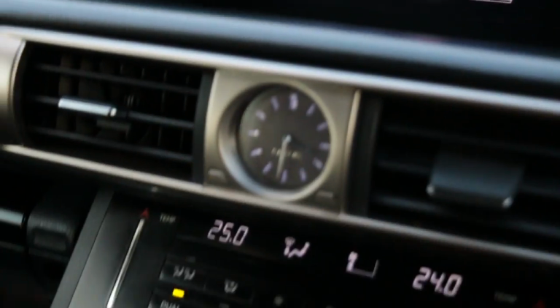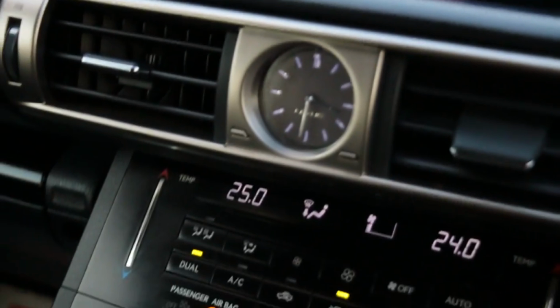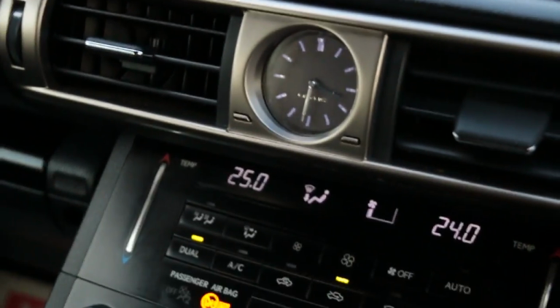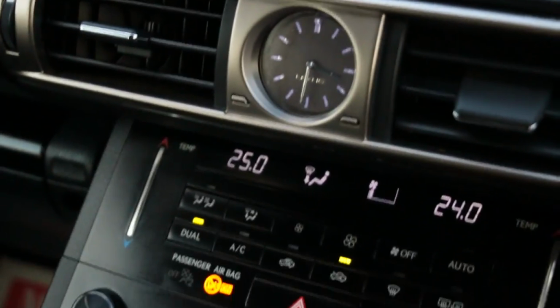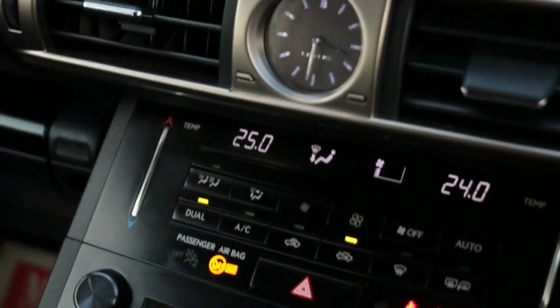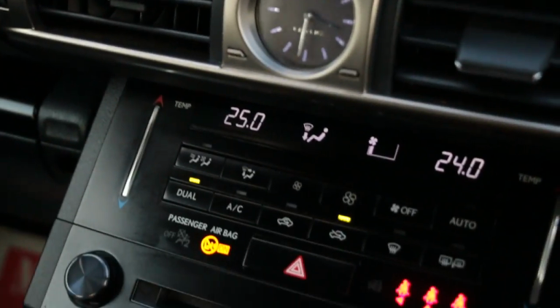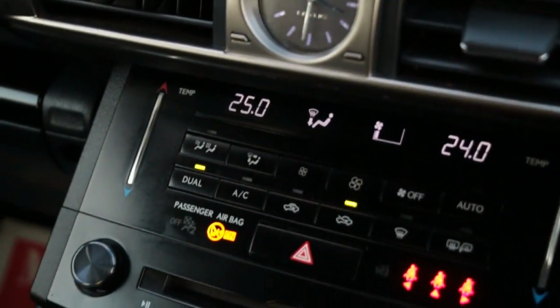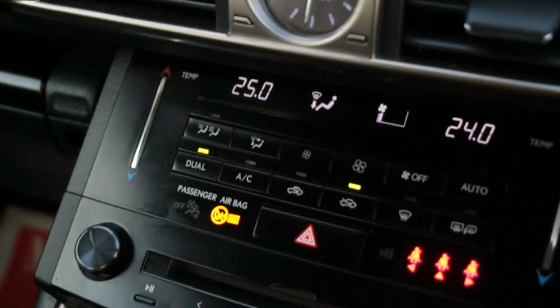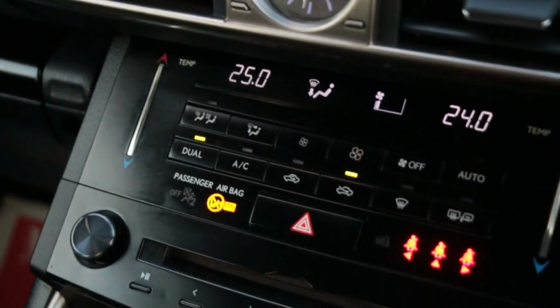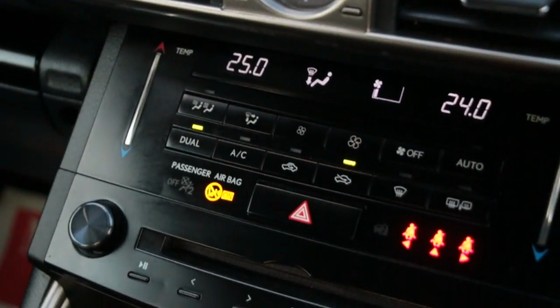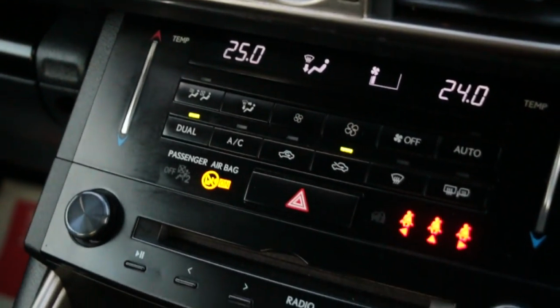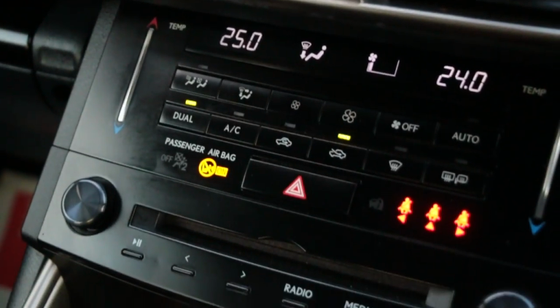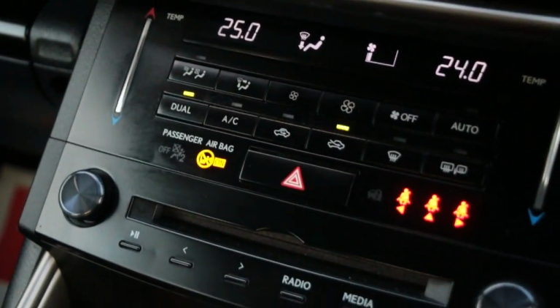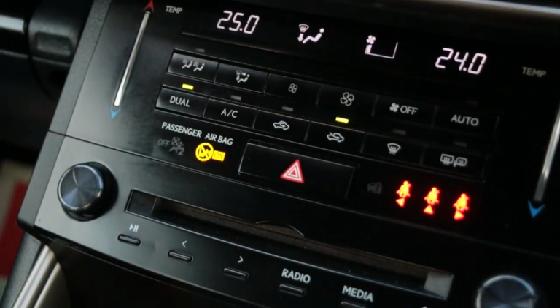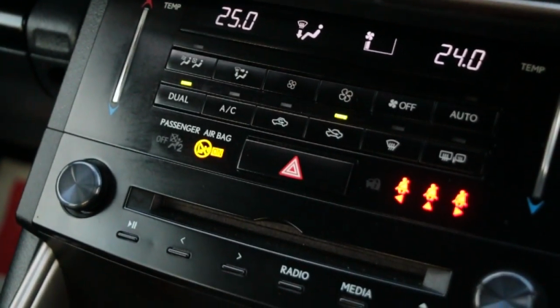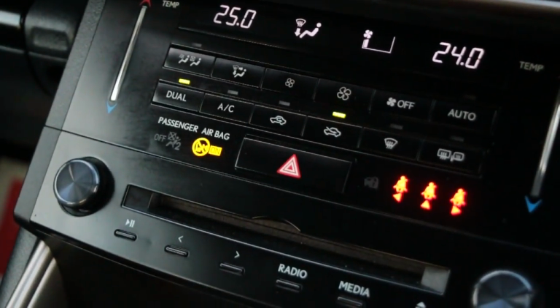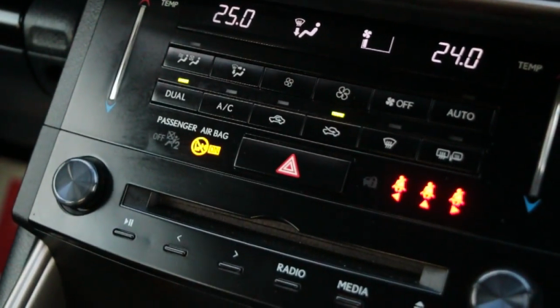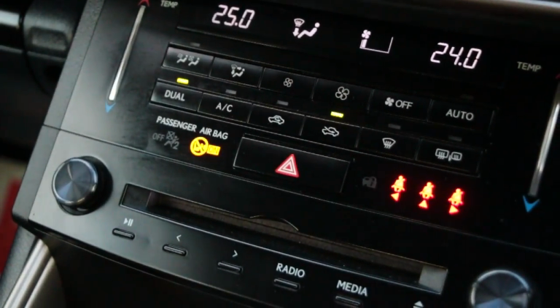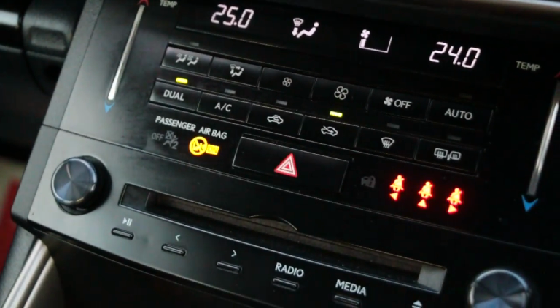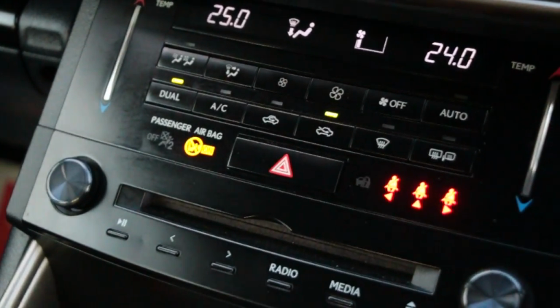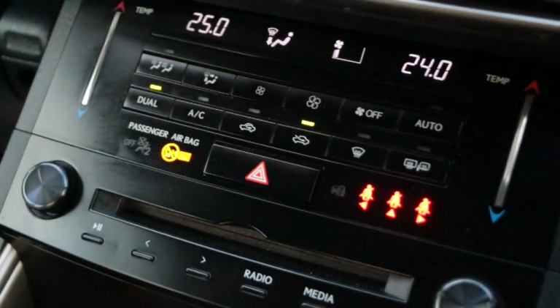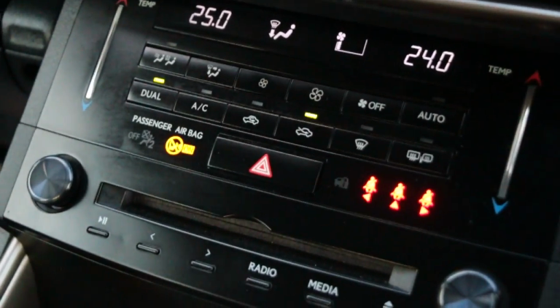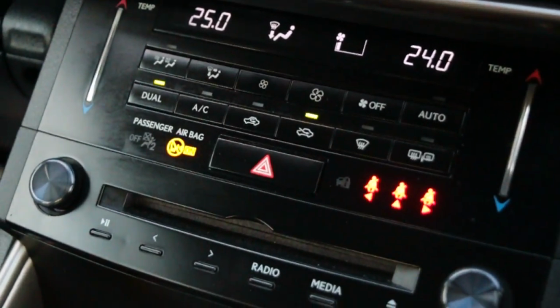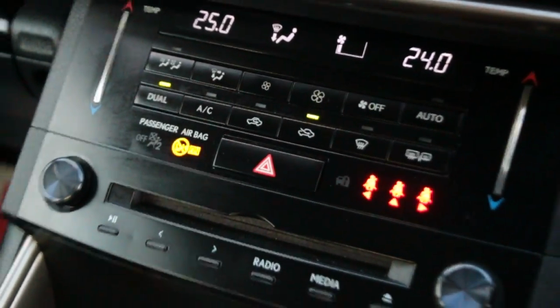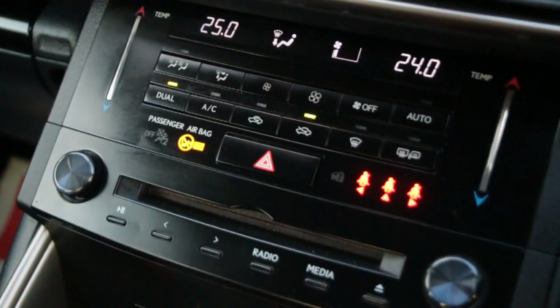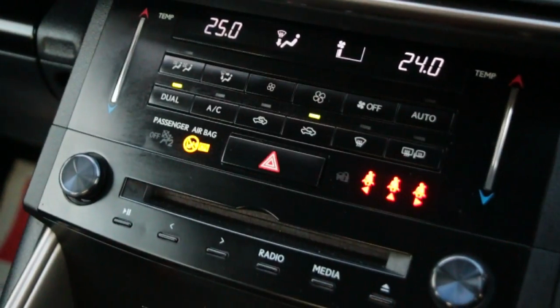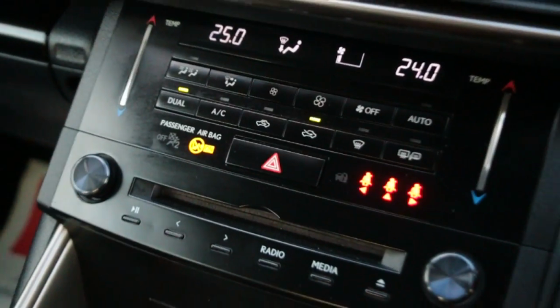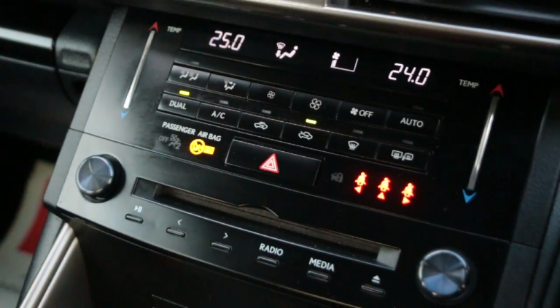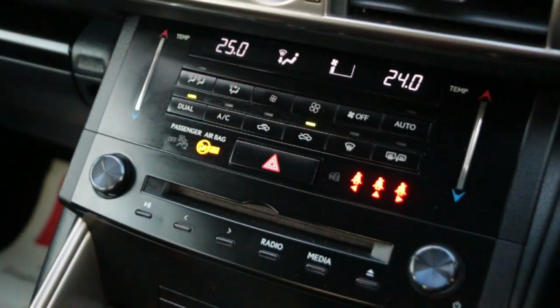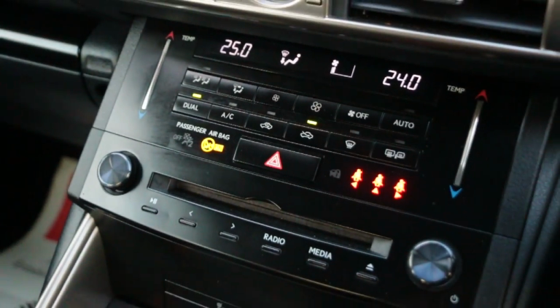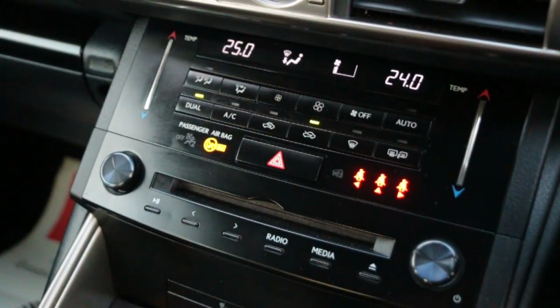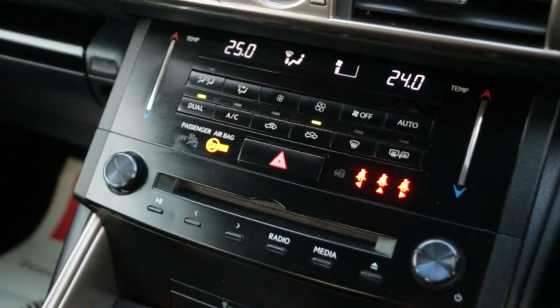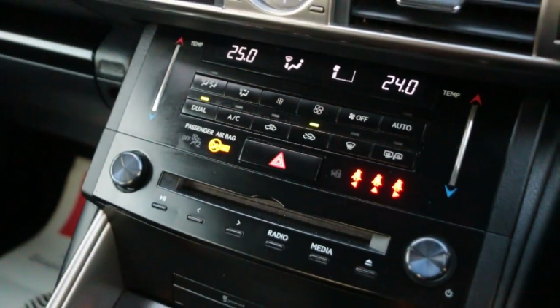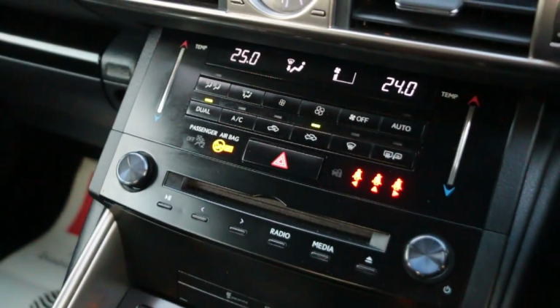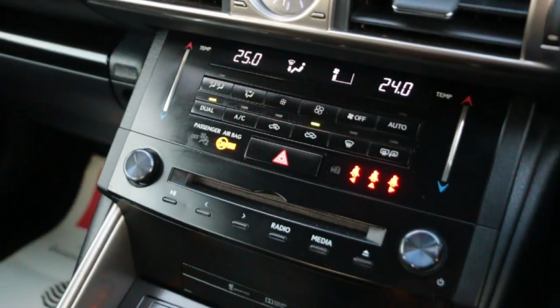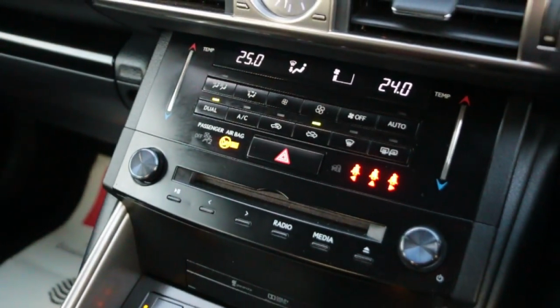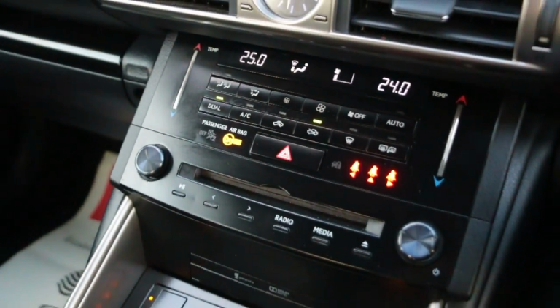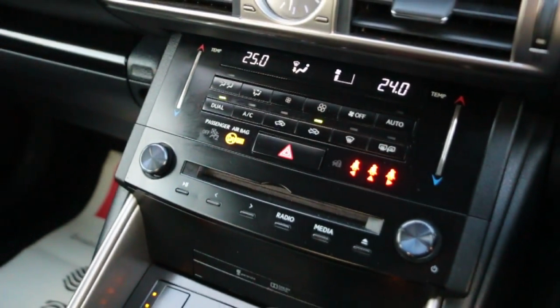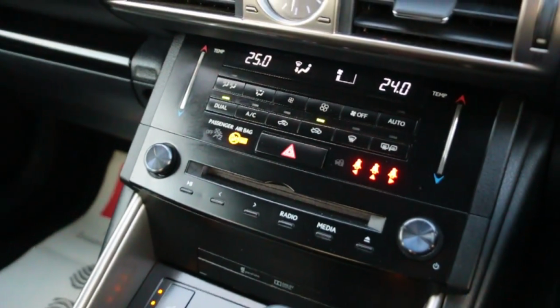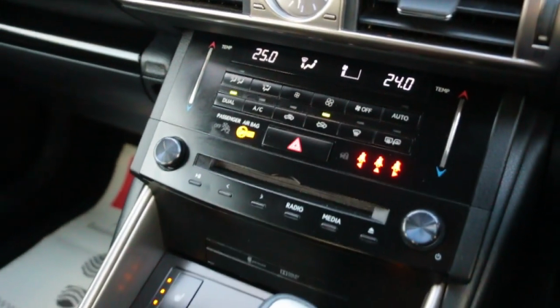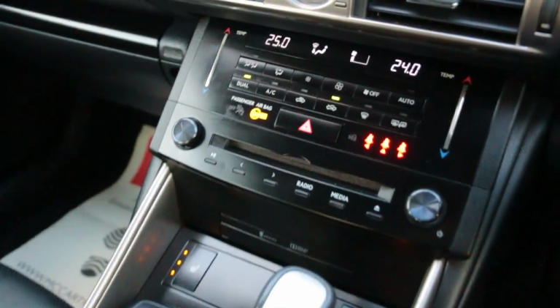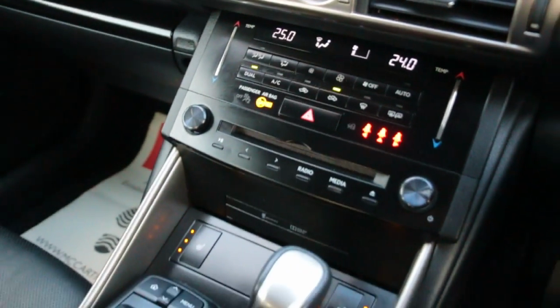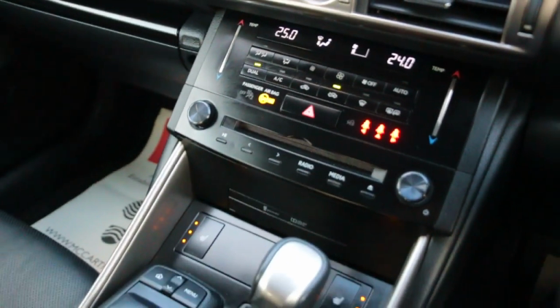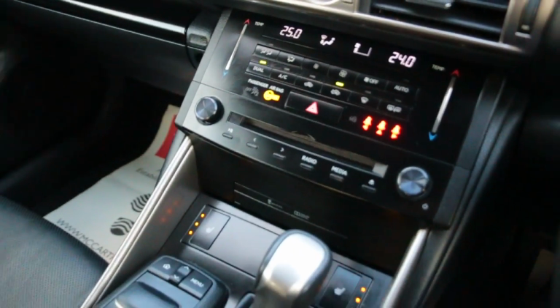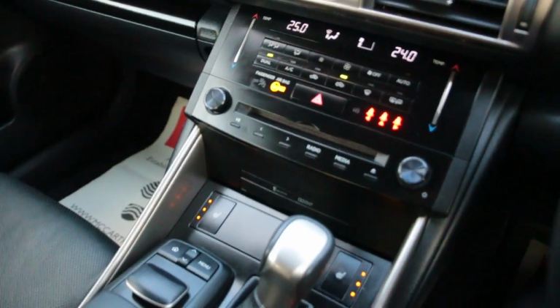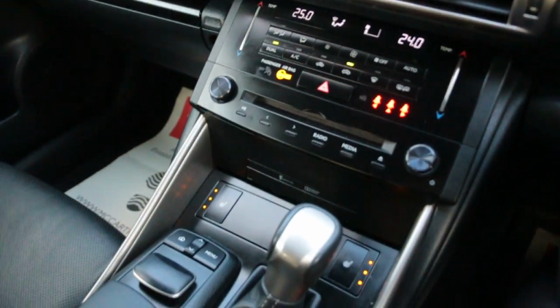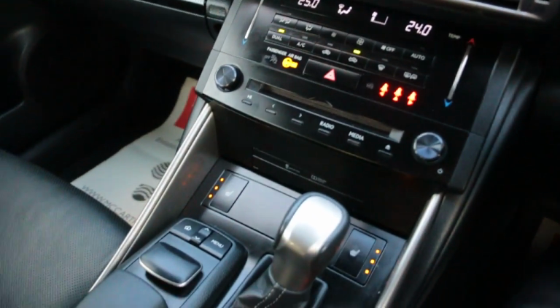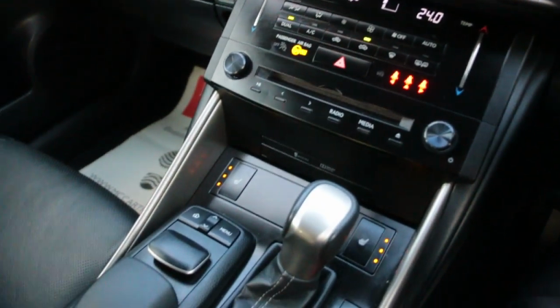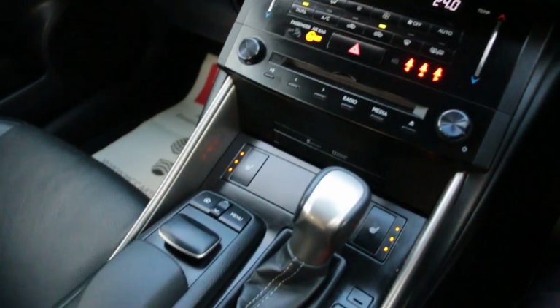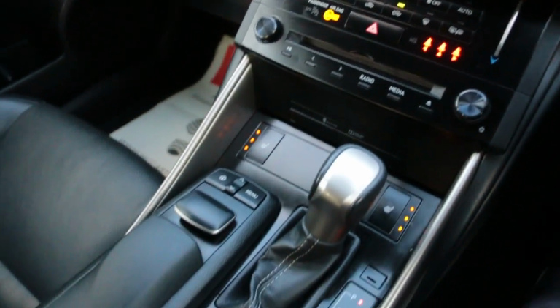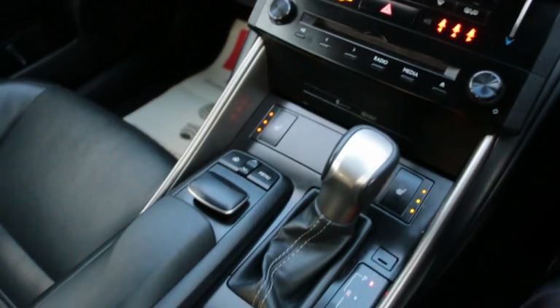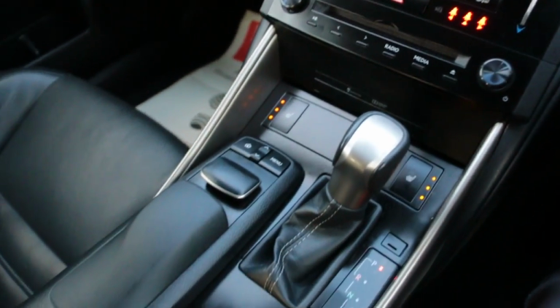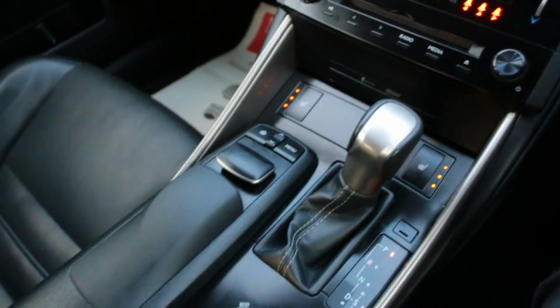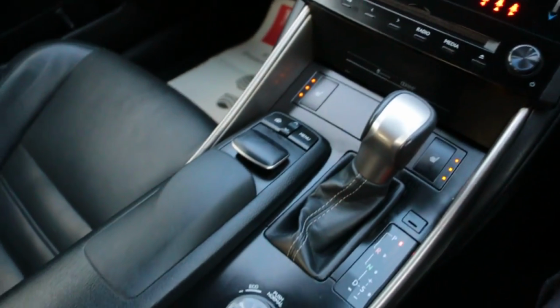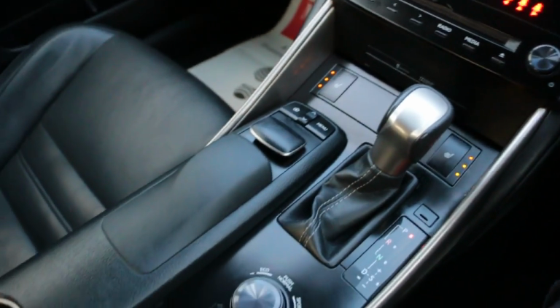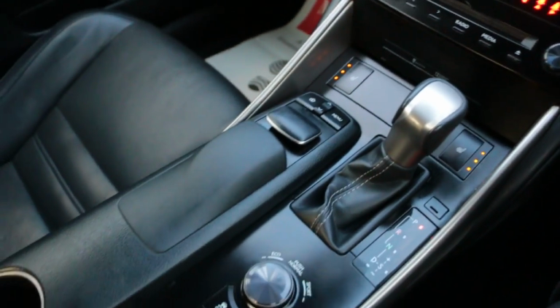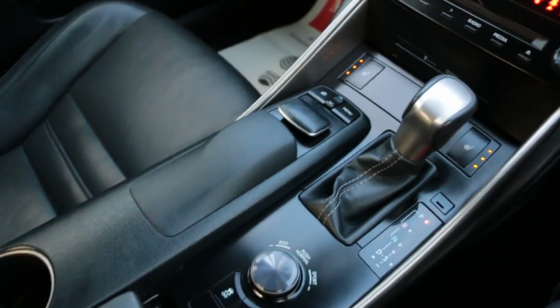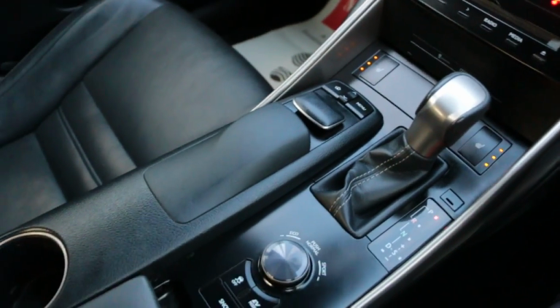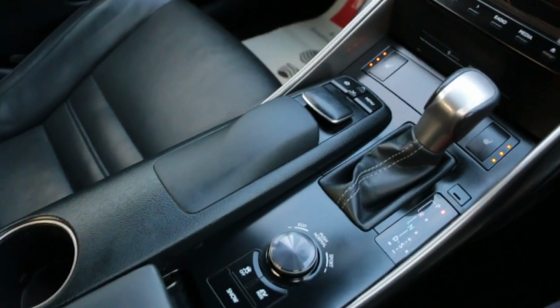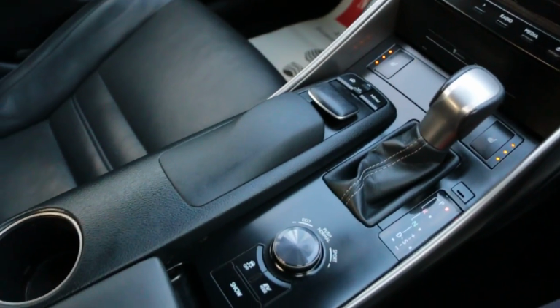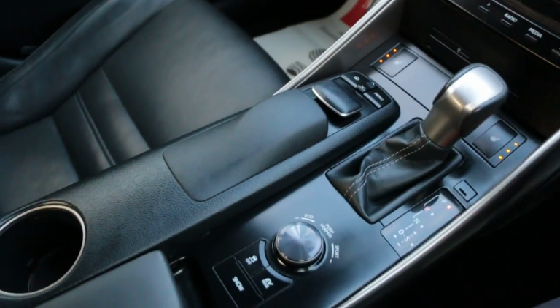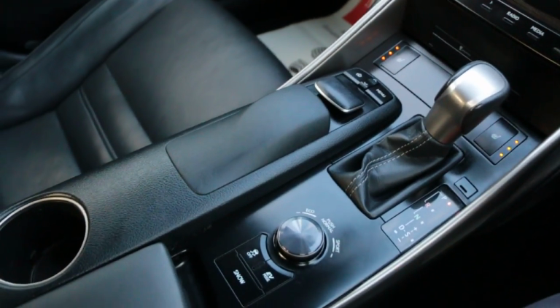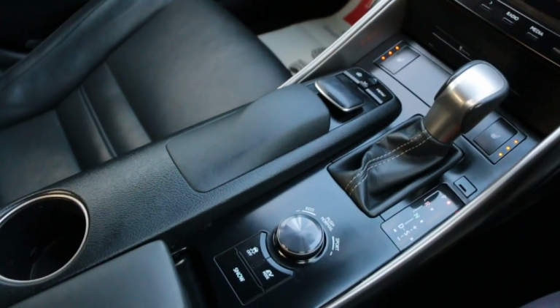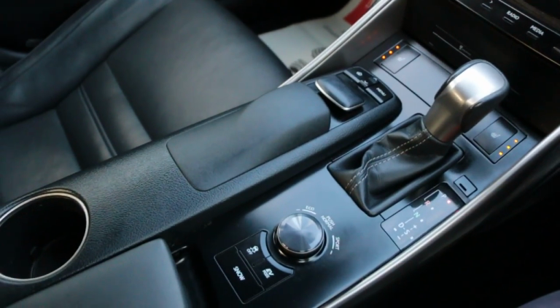Two-zone climate control air conditioning, heated seats, and automatic transmission.